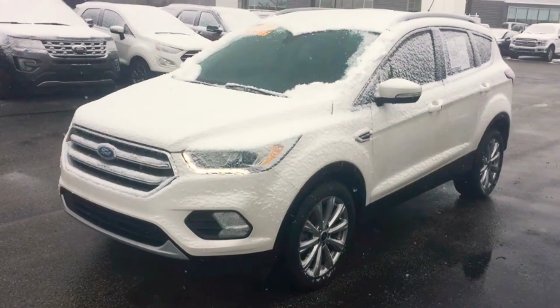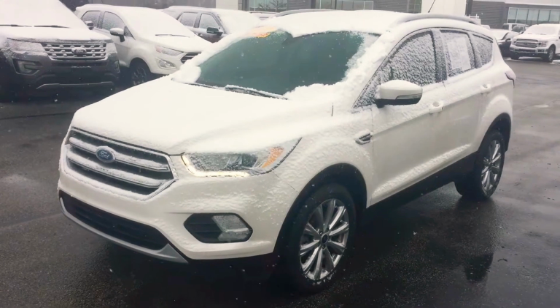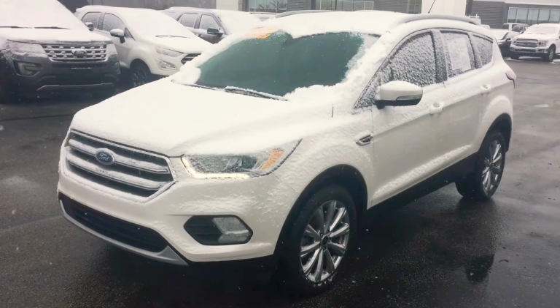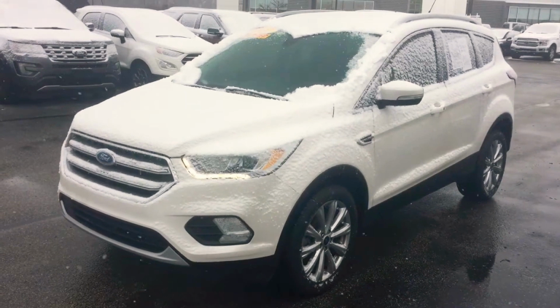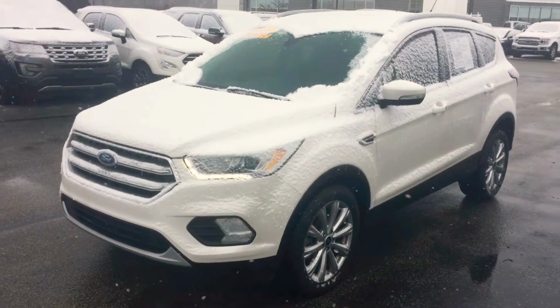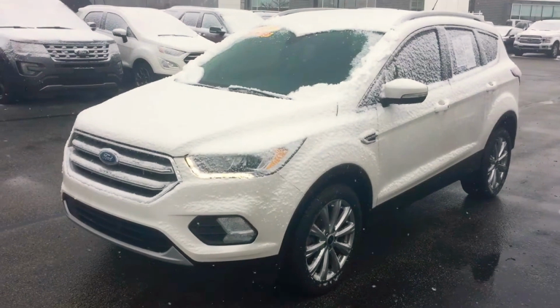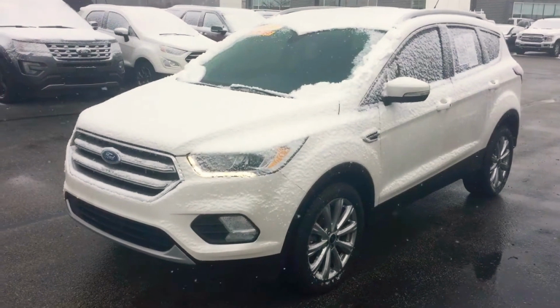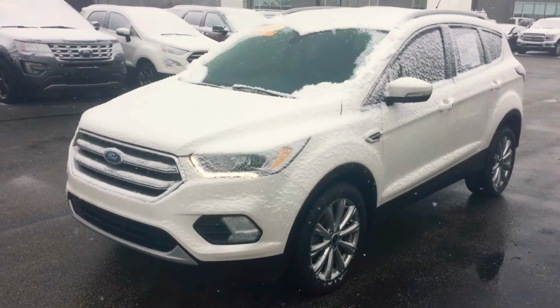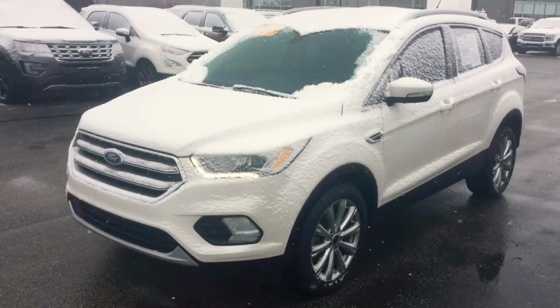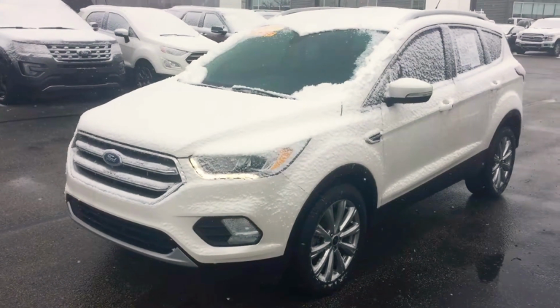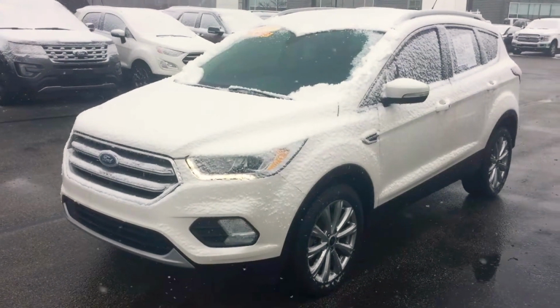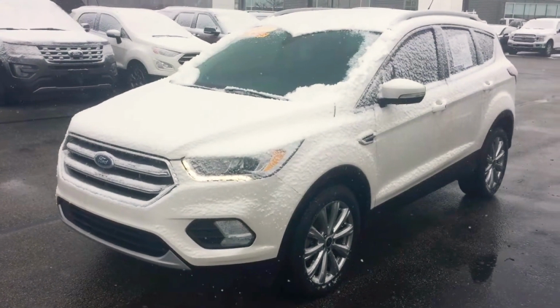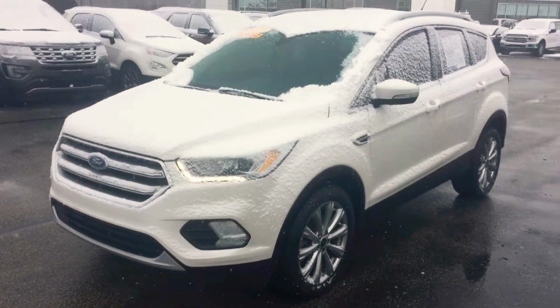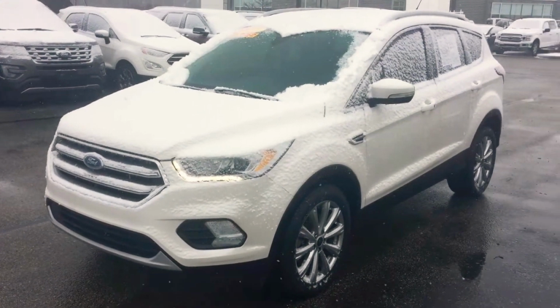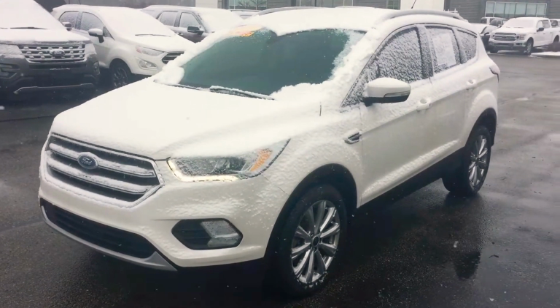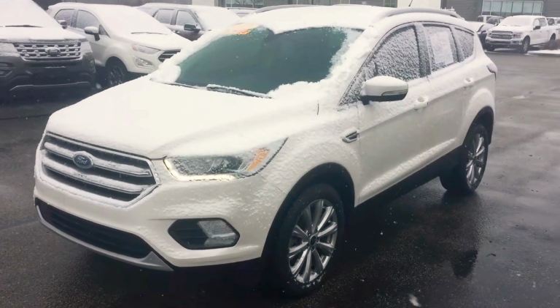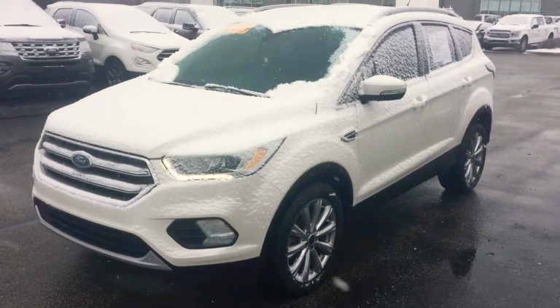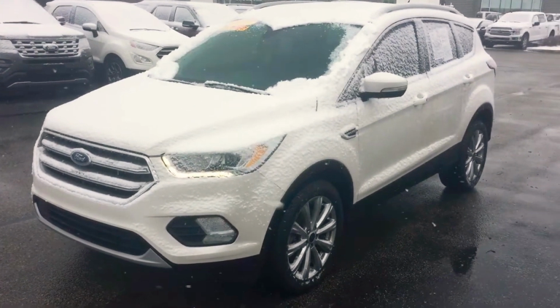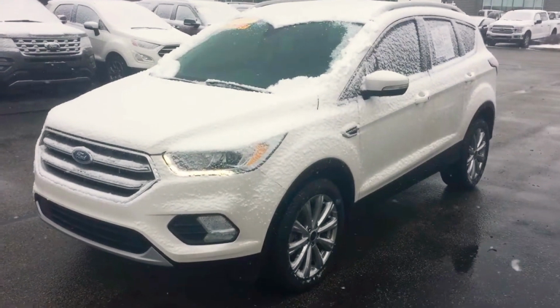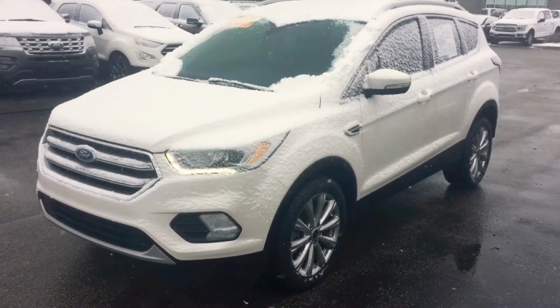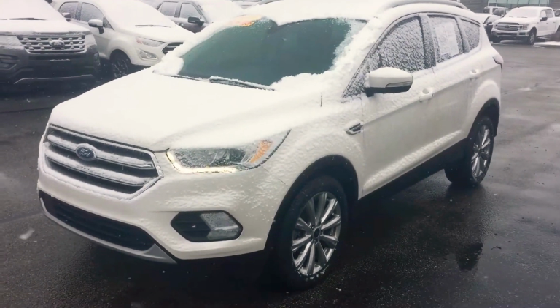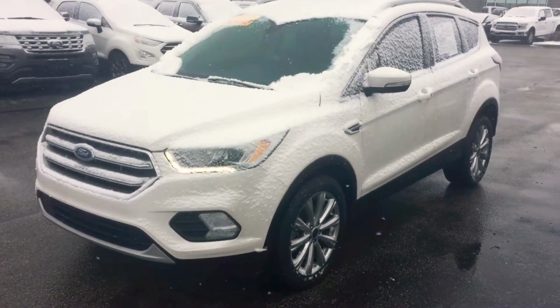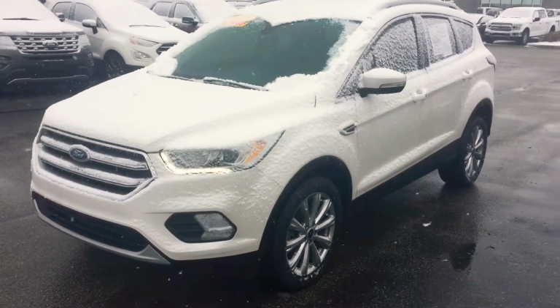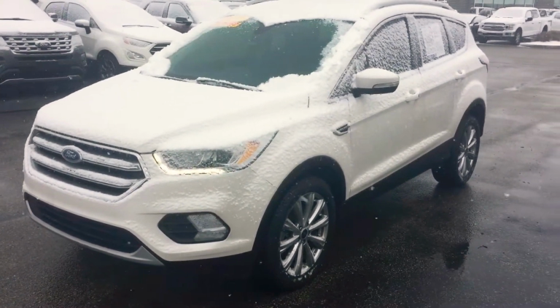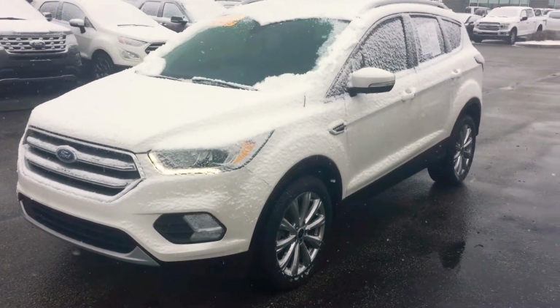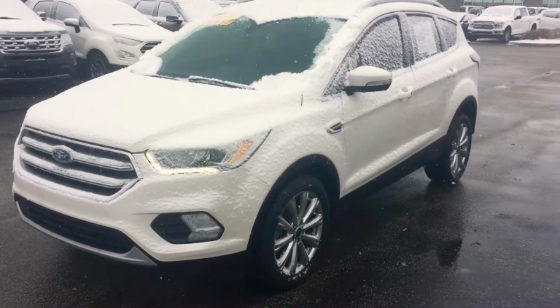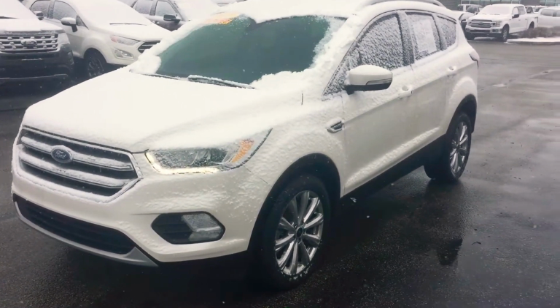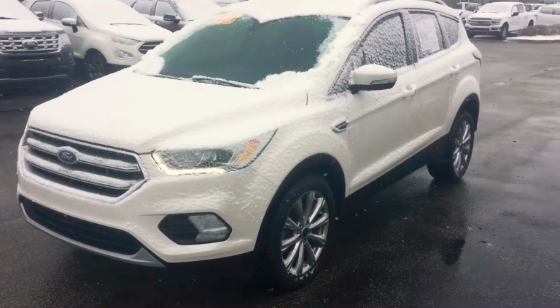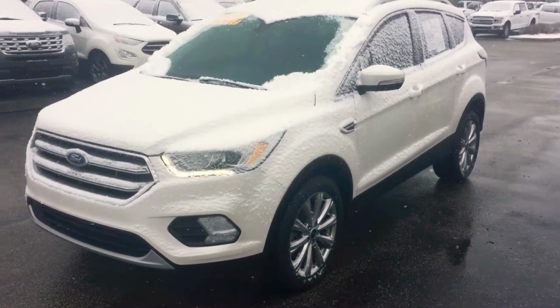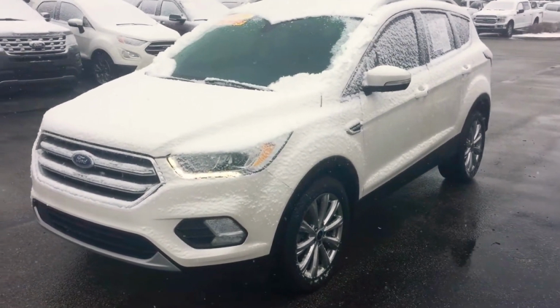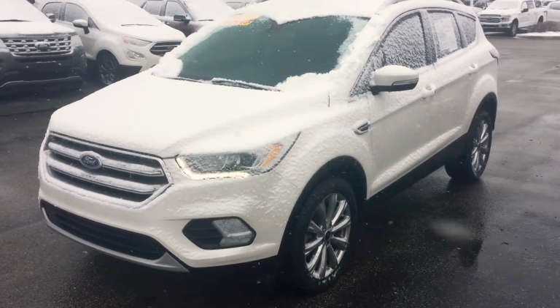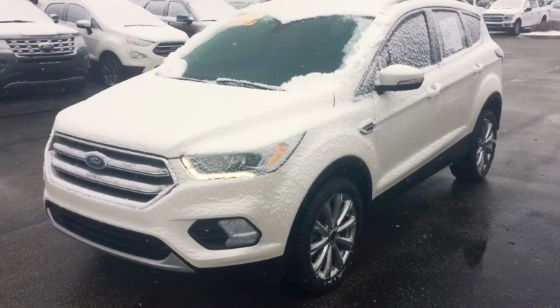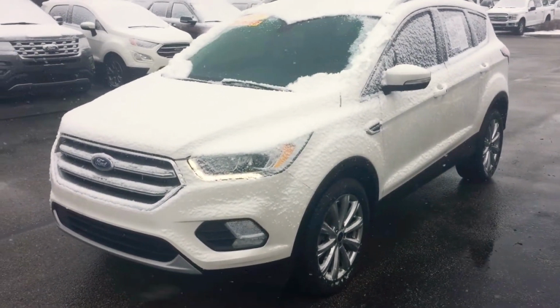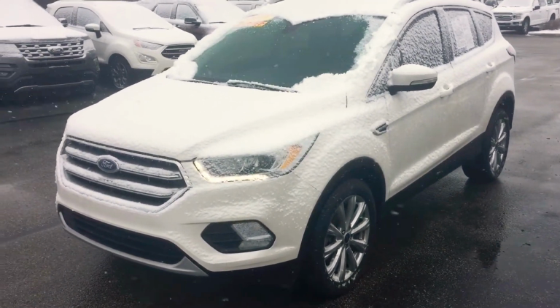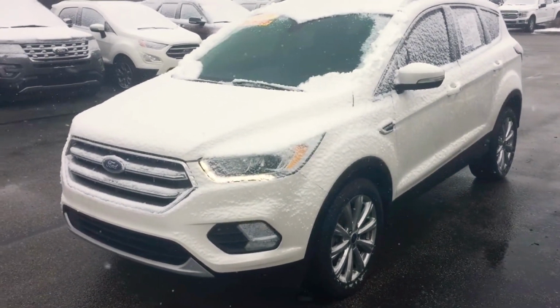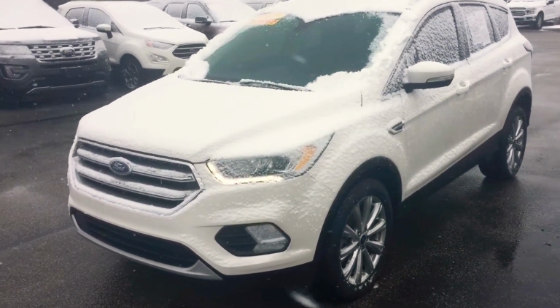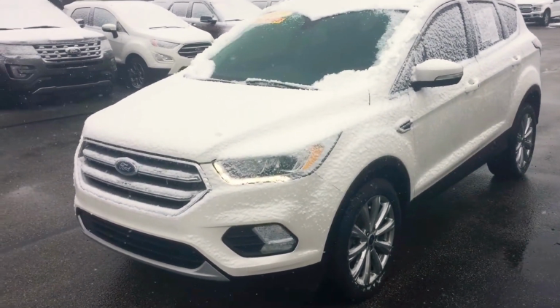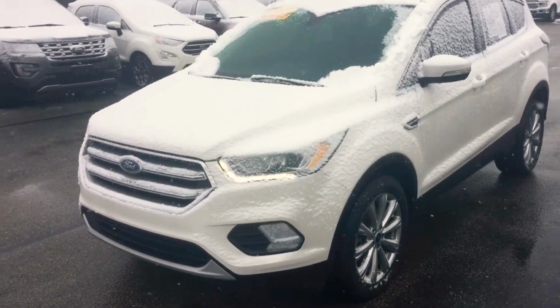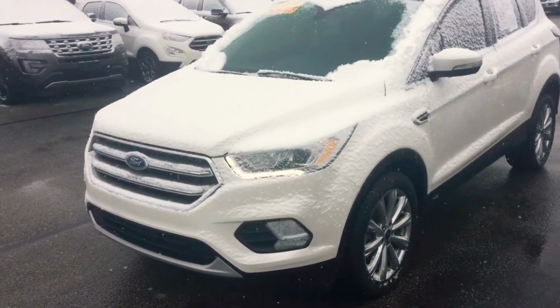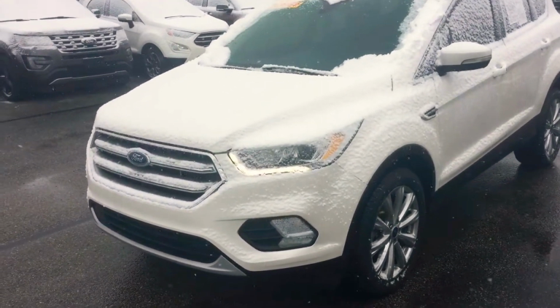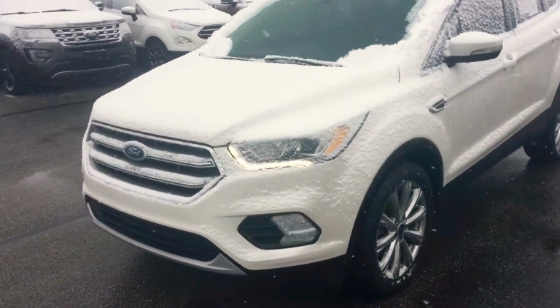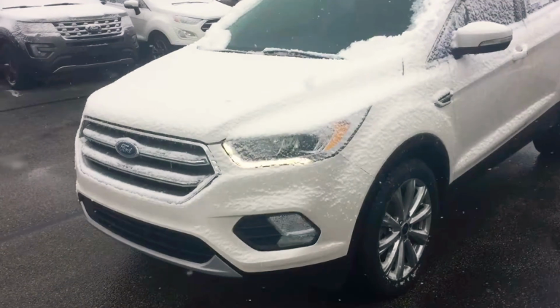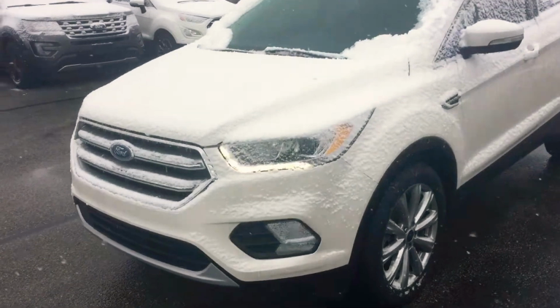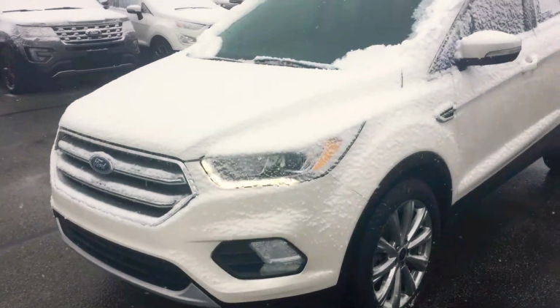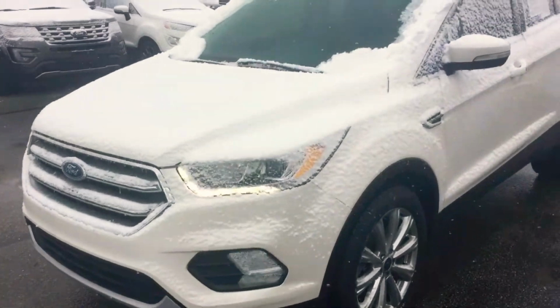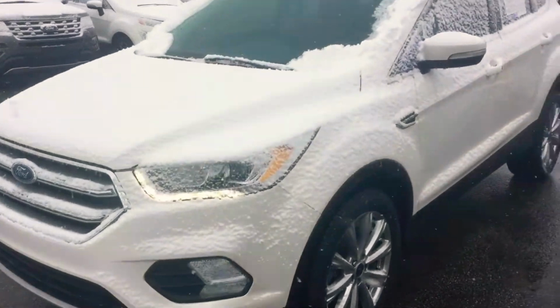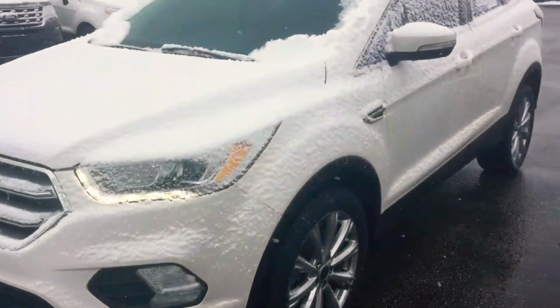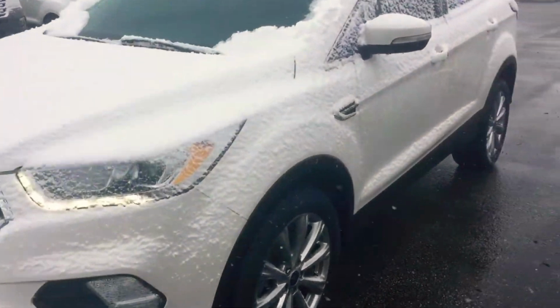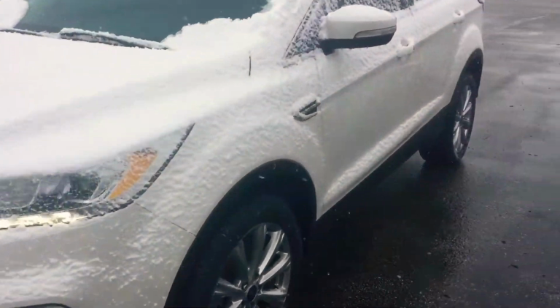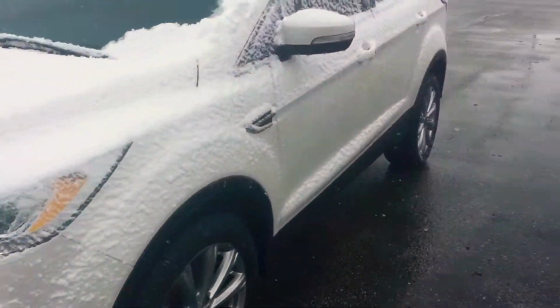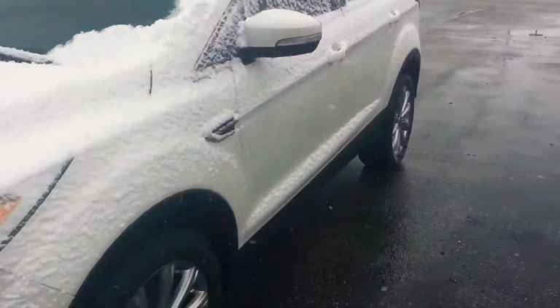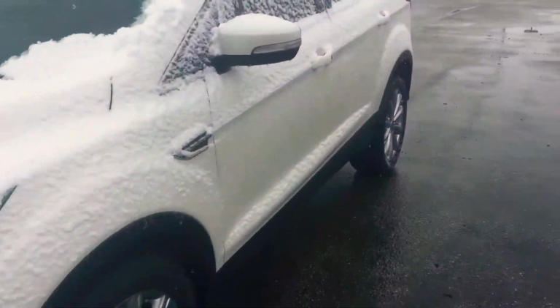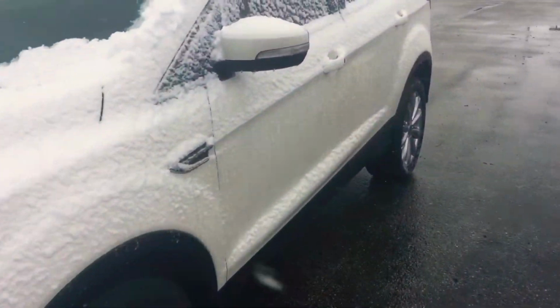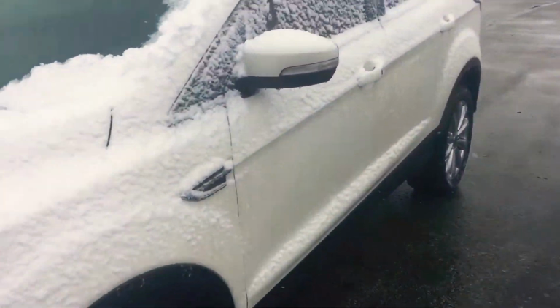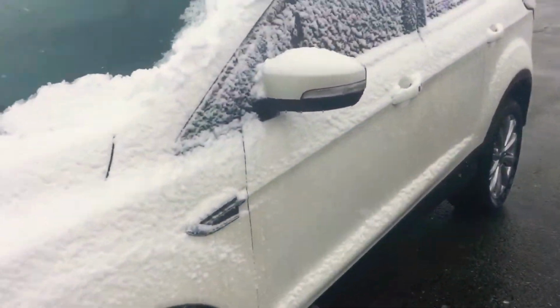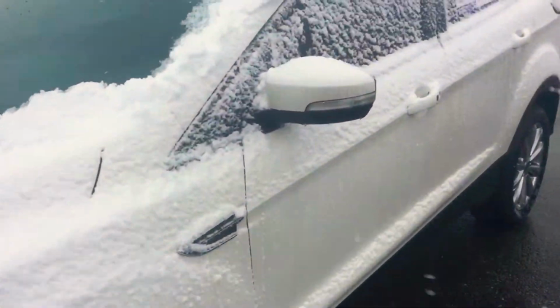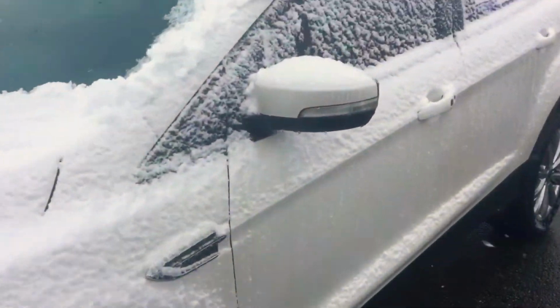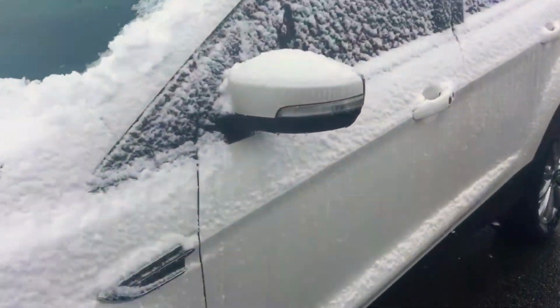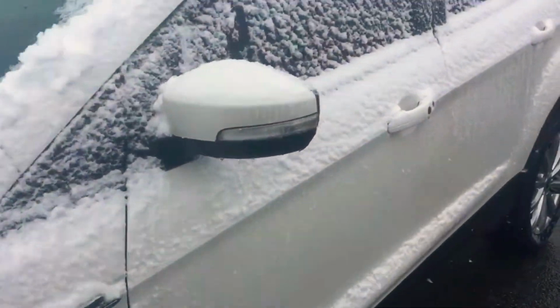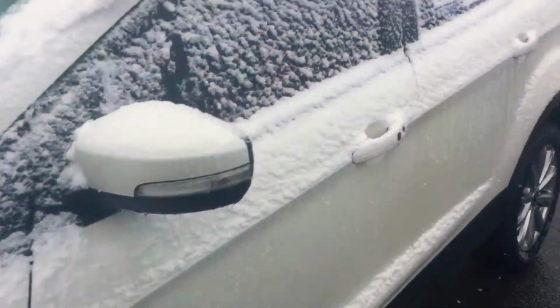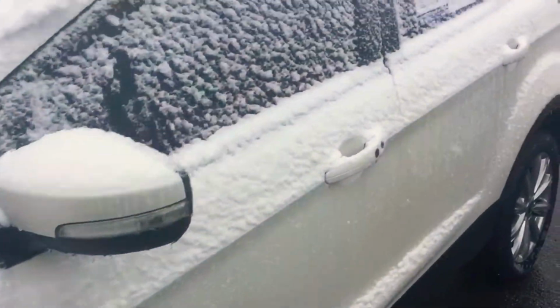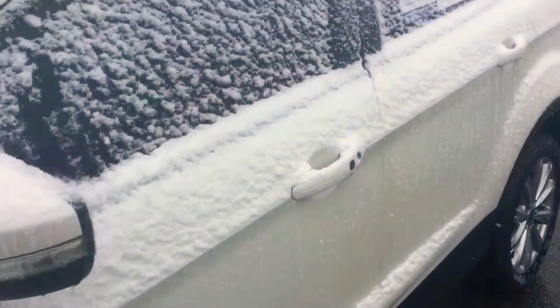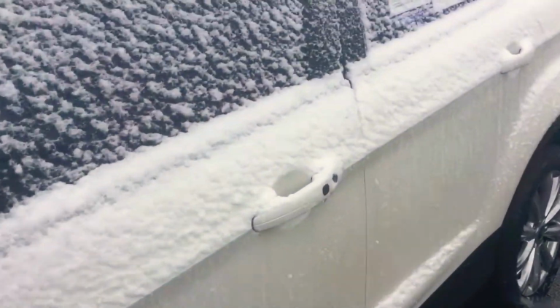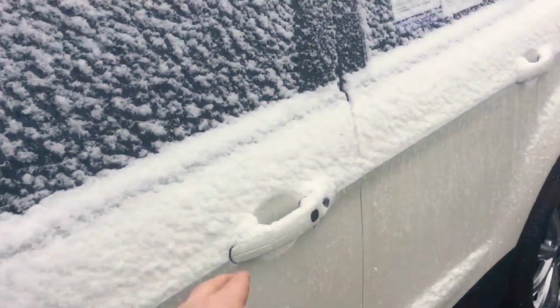Hi, this is Chris Dillon with Bill Estes Ford. The Titanium, so it has all the...